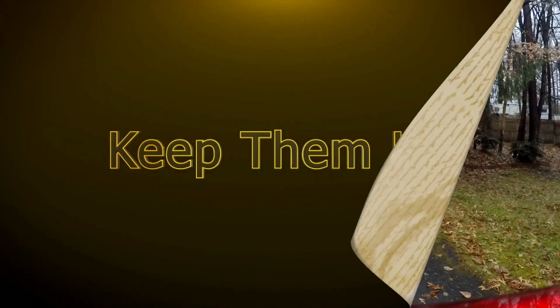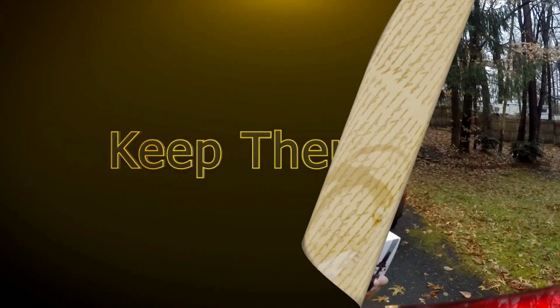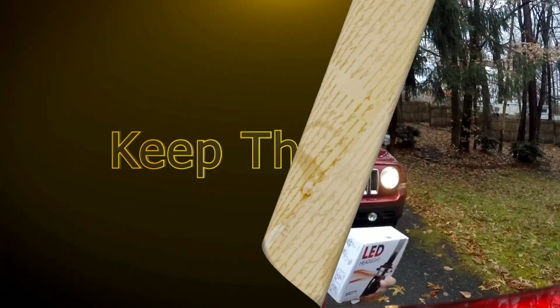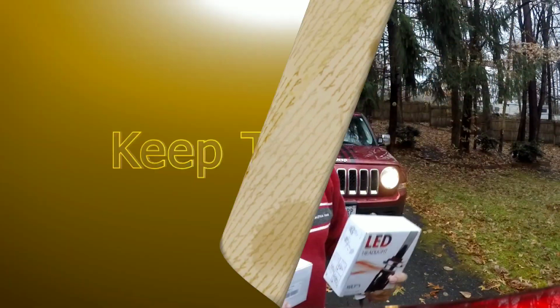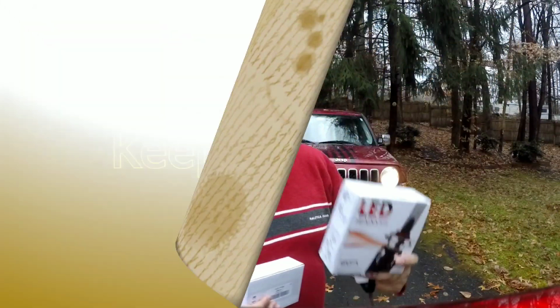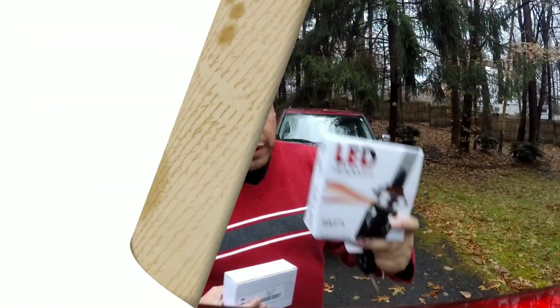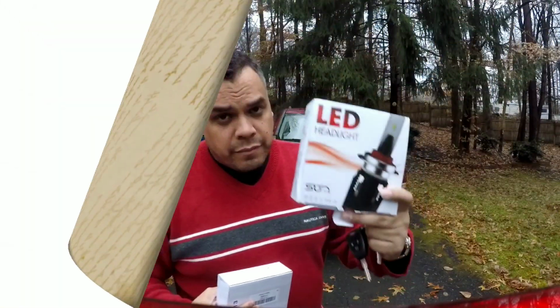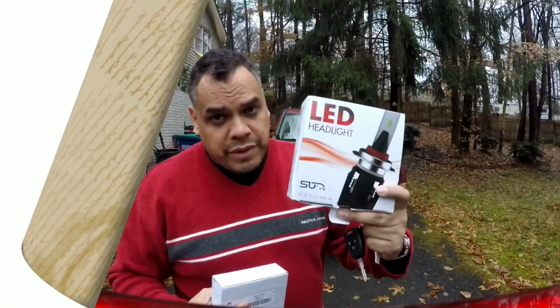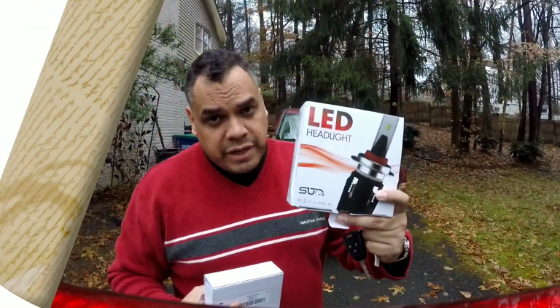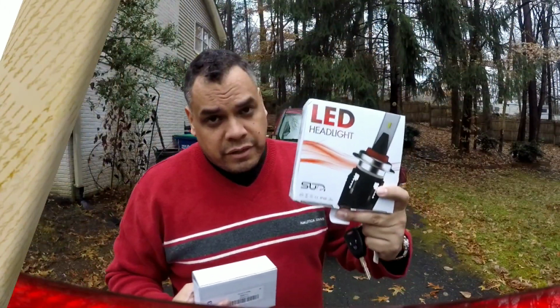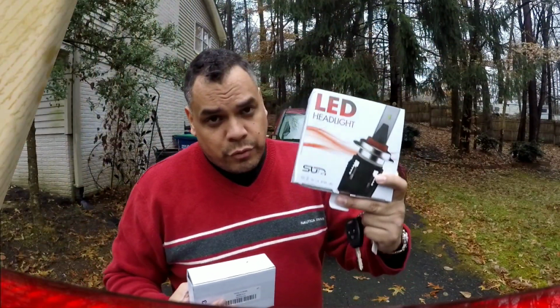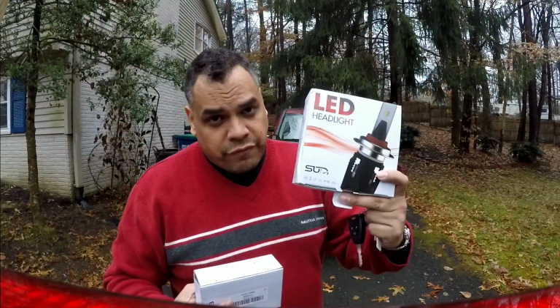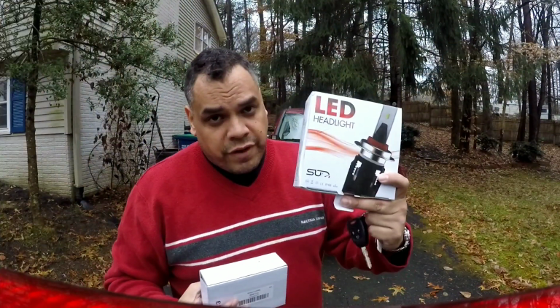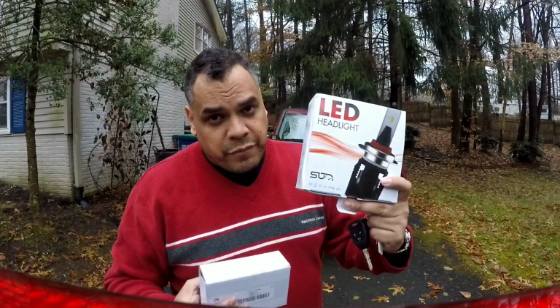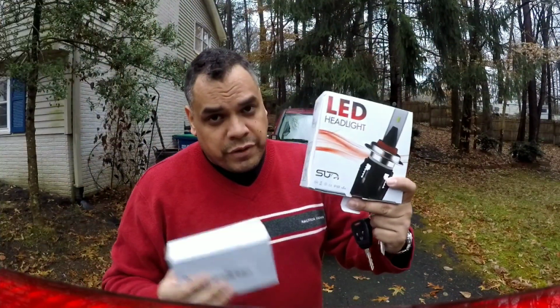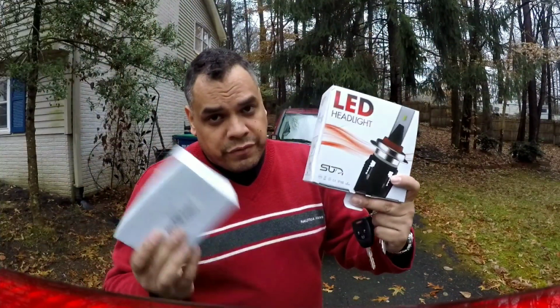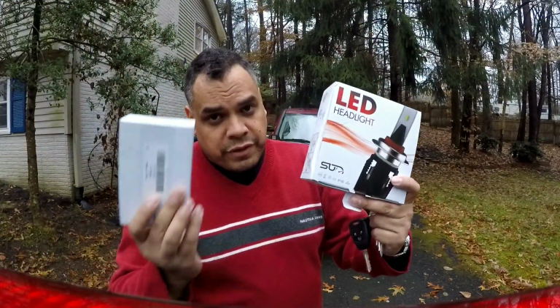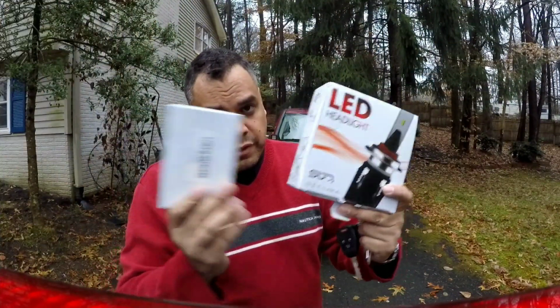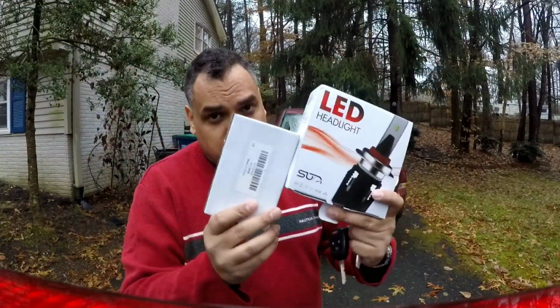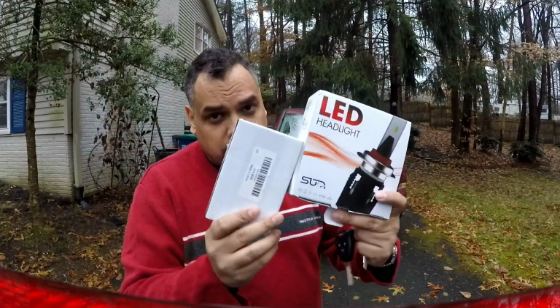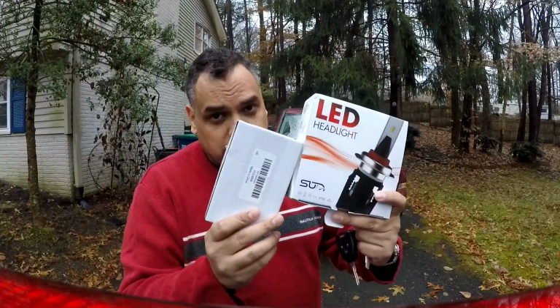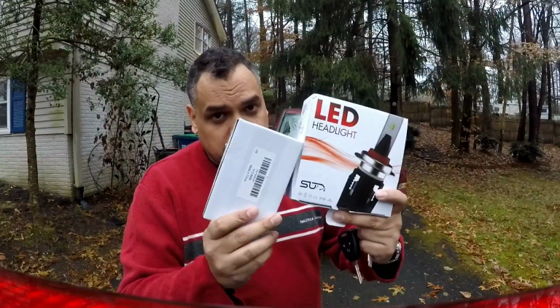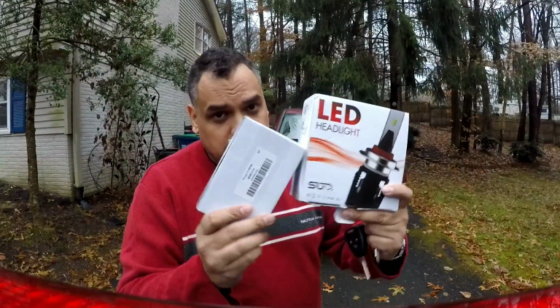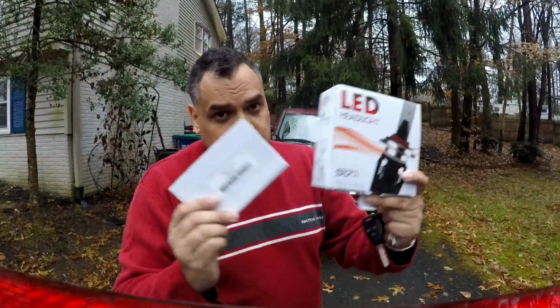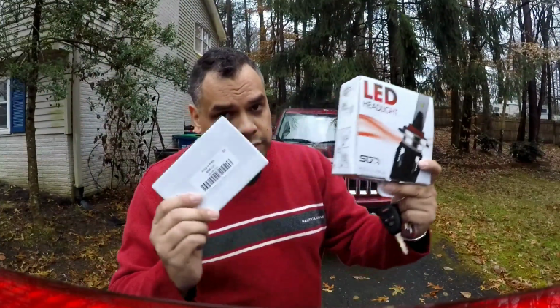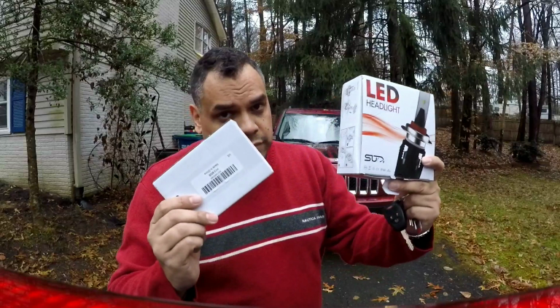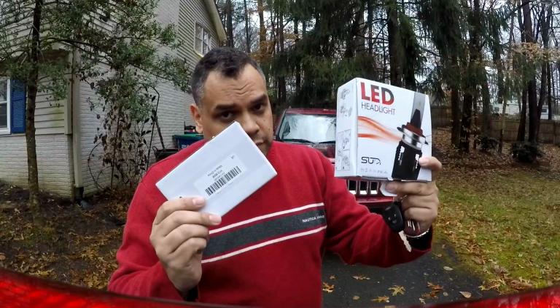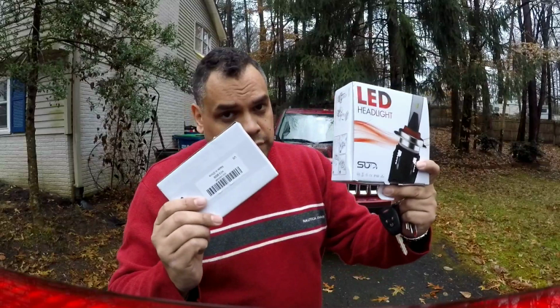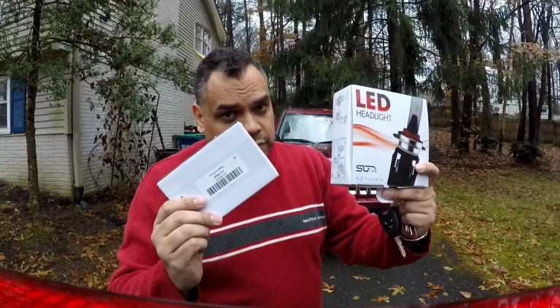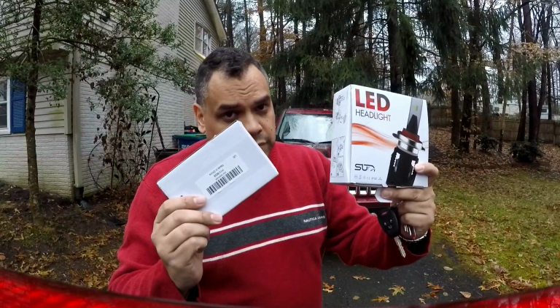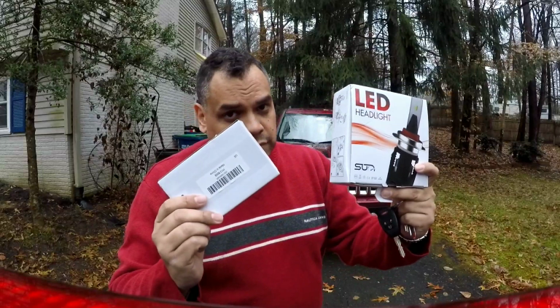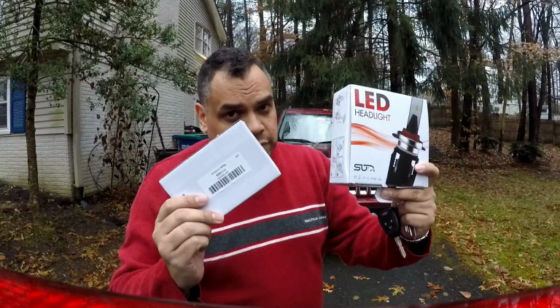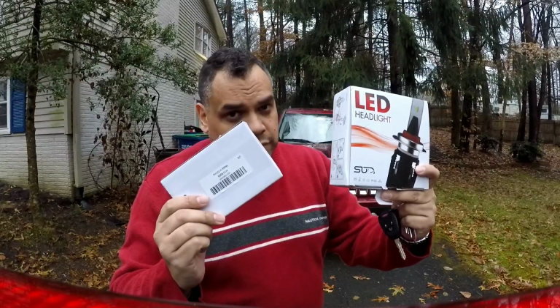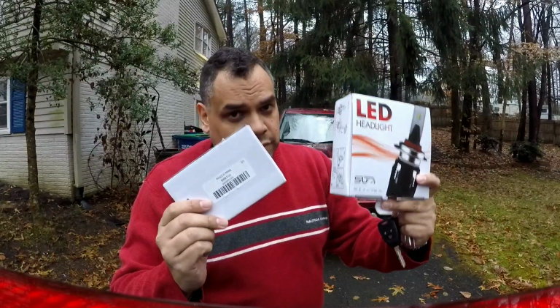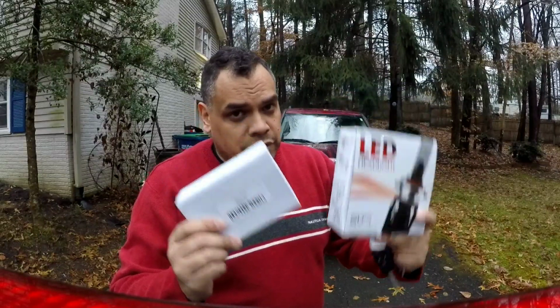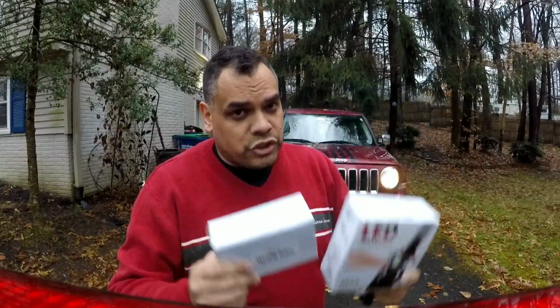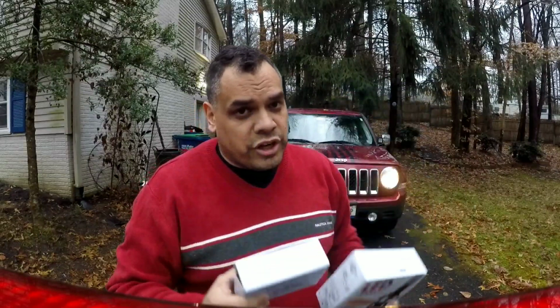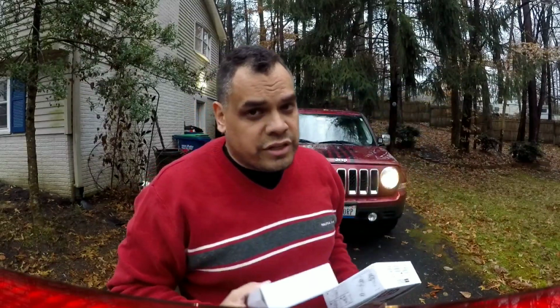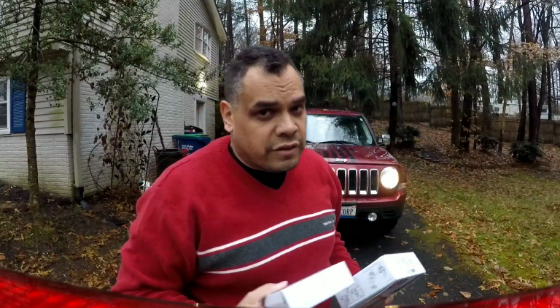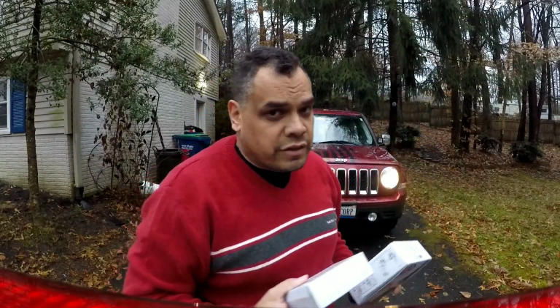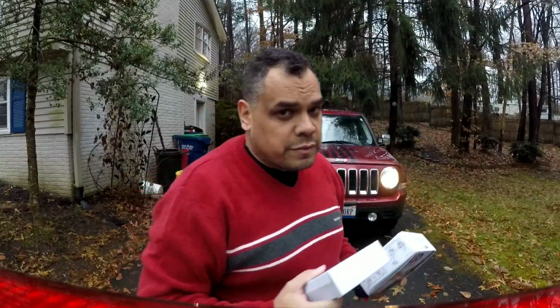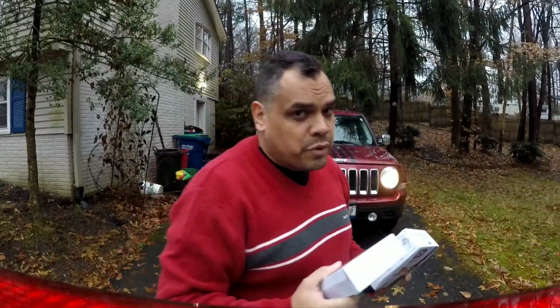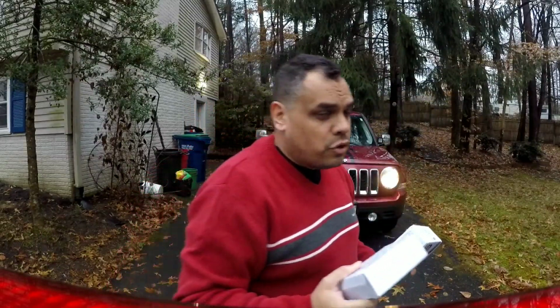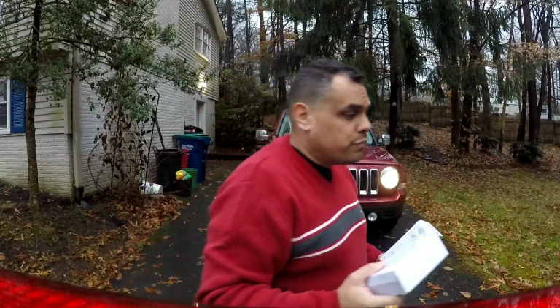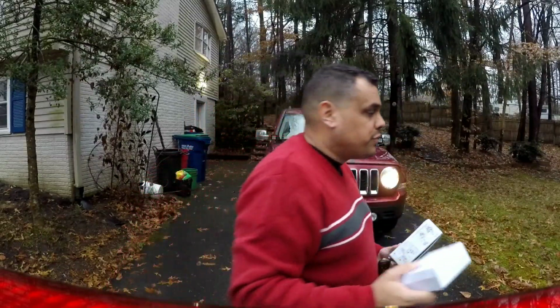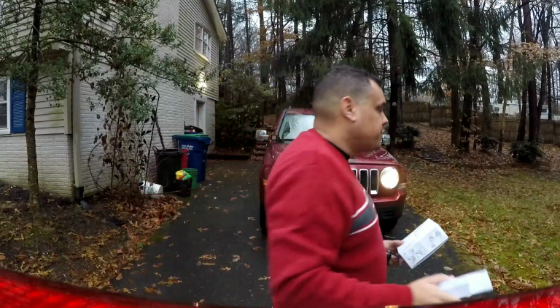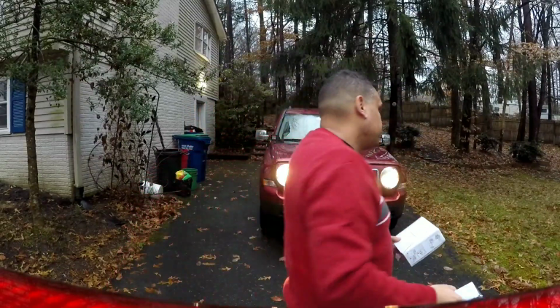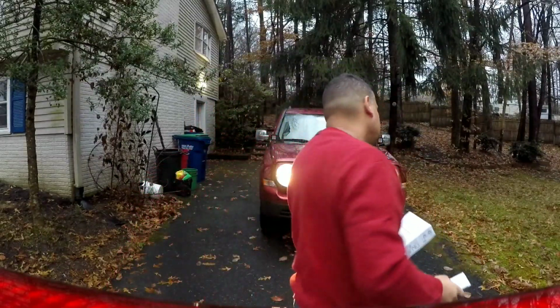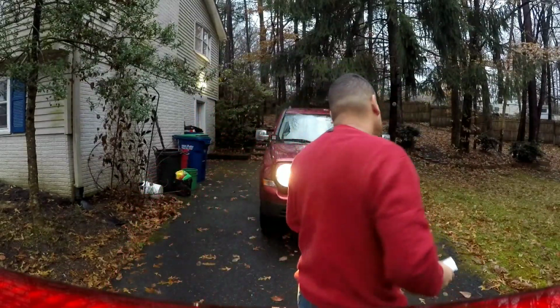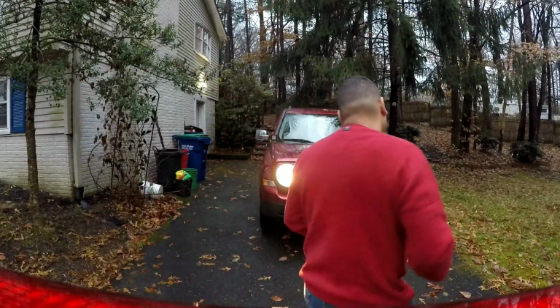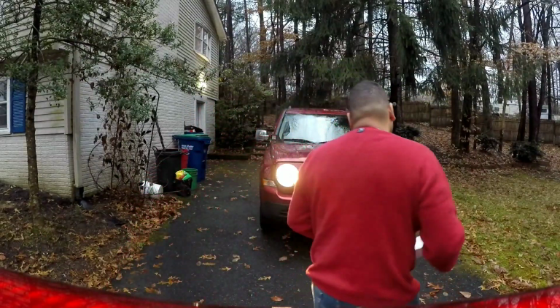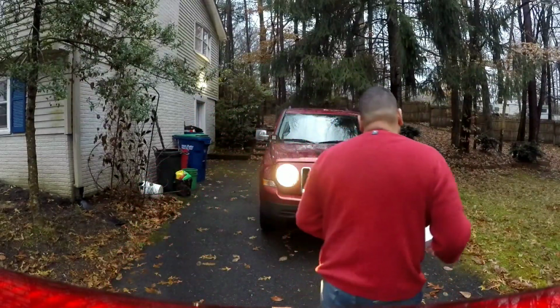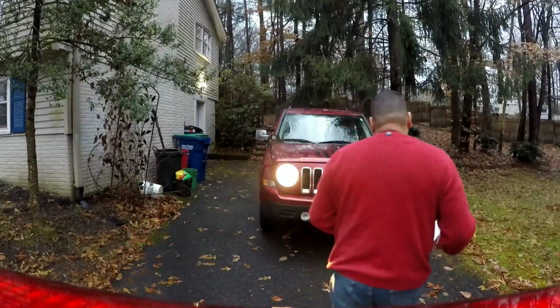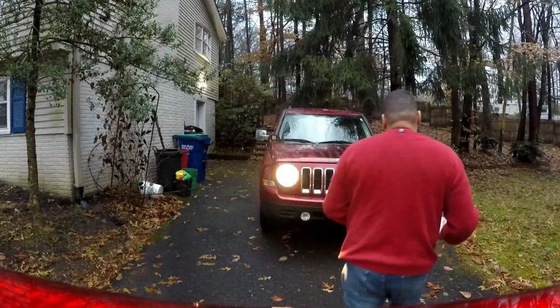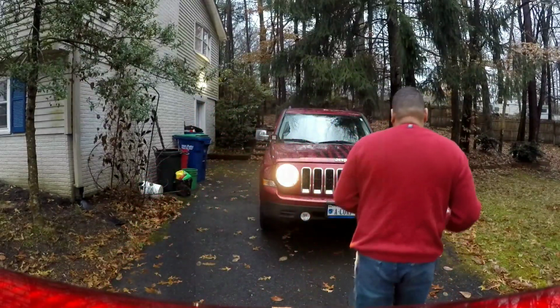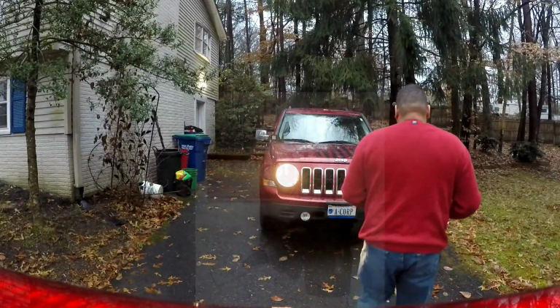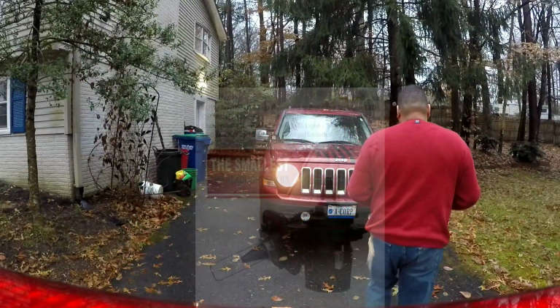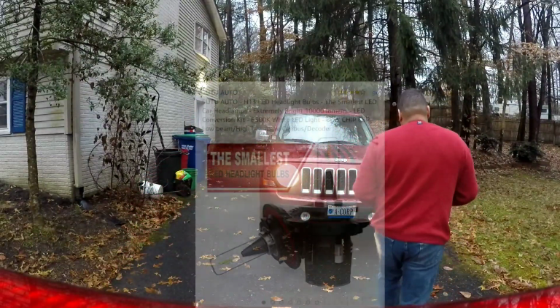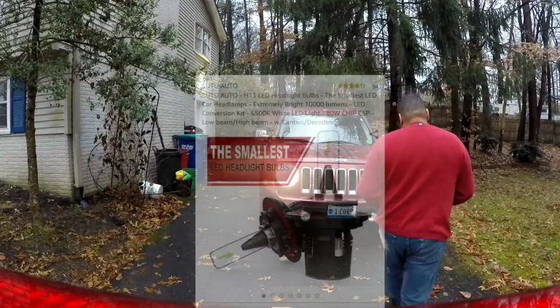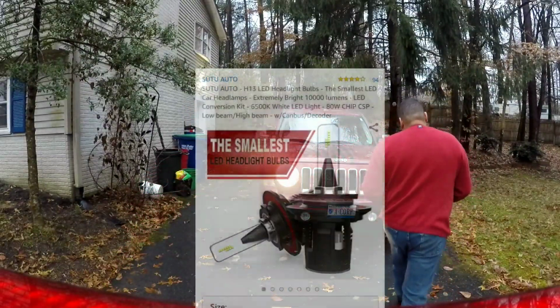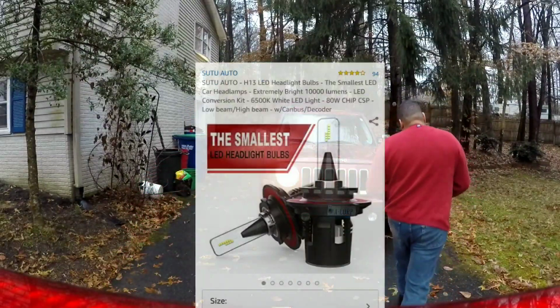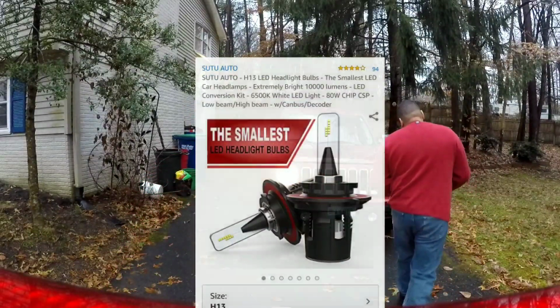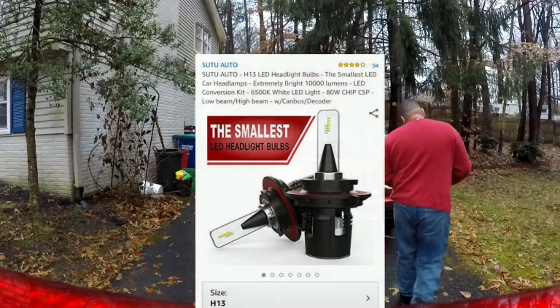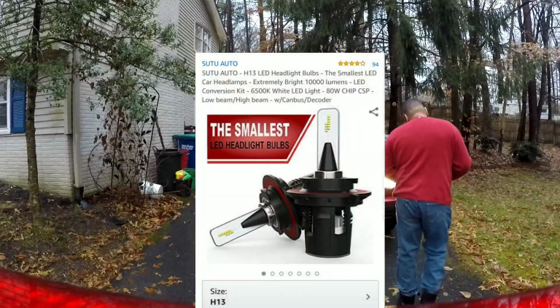Welcome back fellow bosses to another episode of Cigar Boss. Today we're going to install these LEDs on my Jeep Patriot.